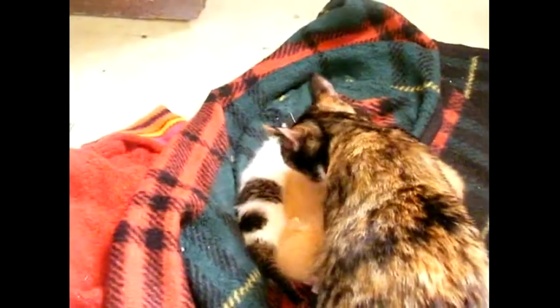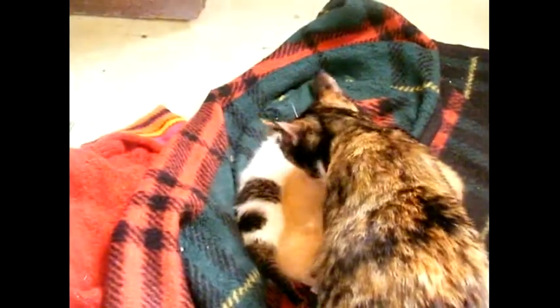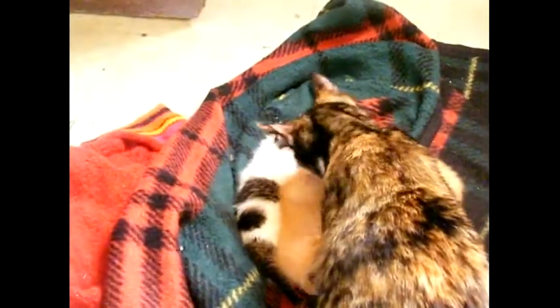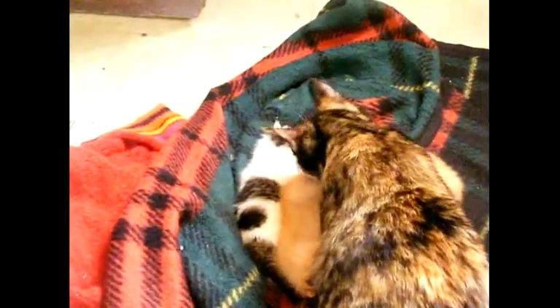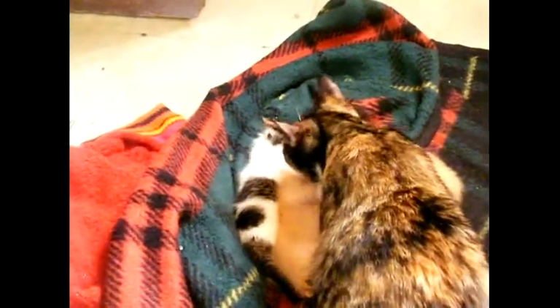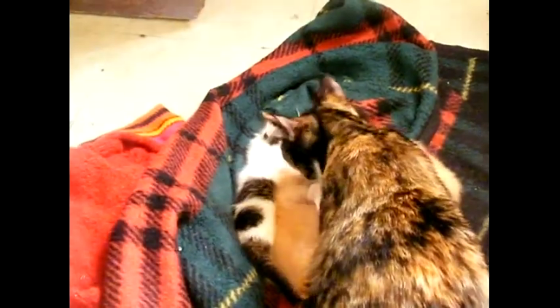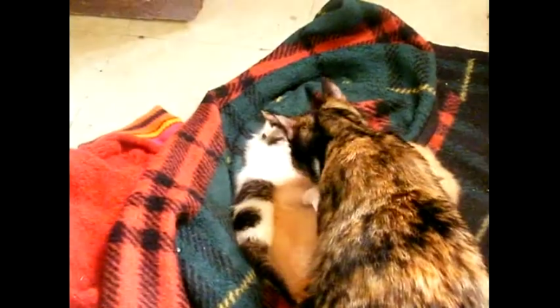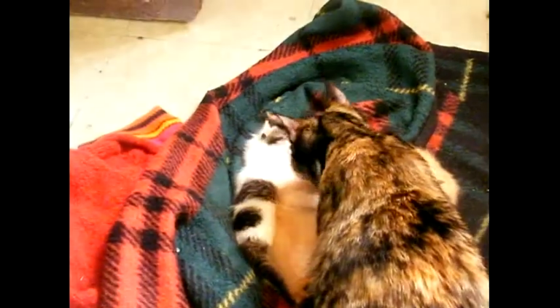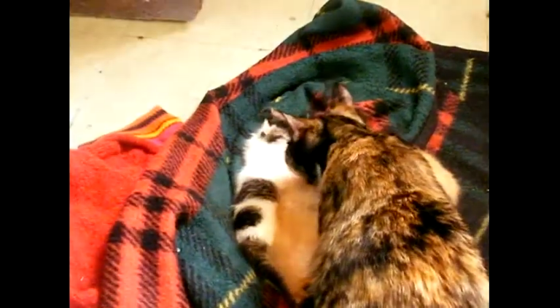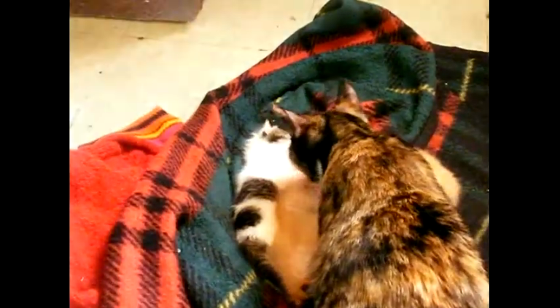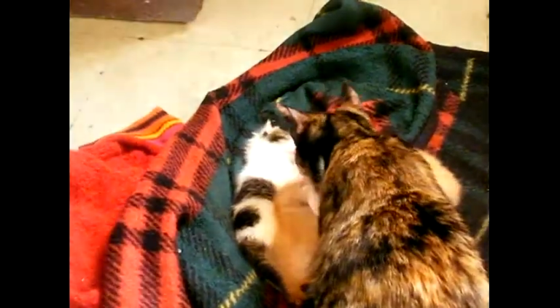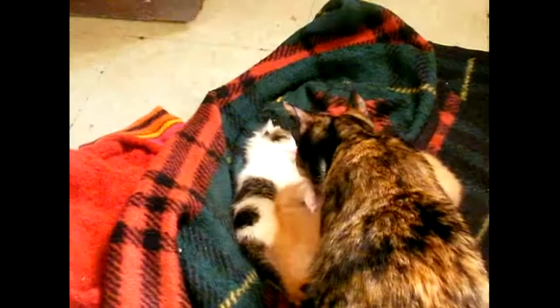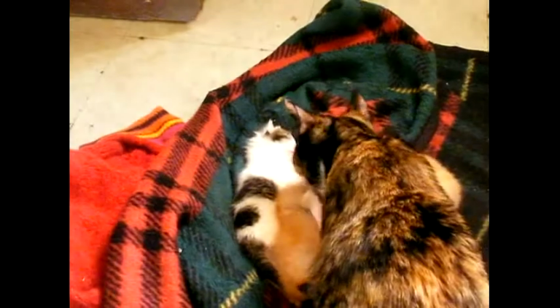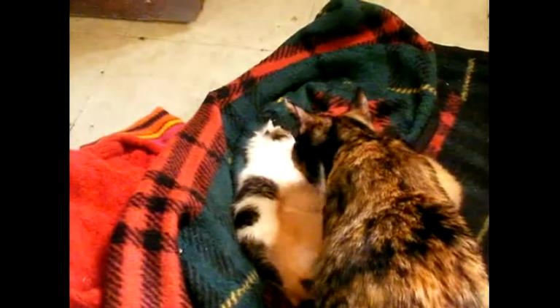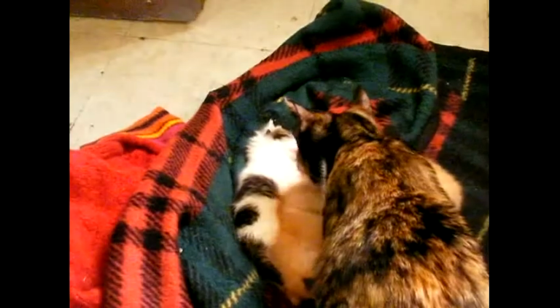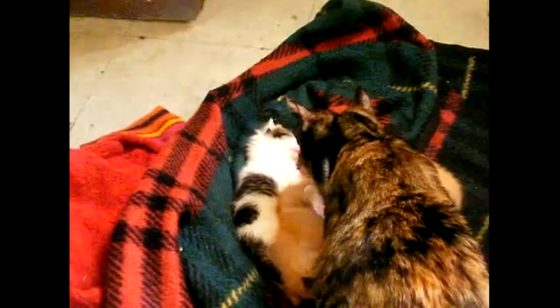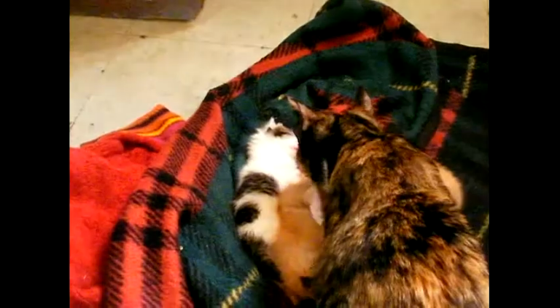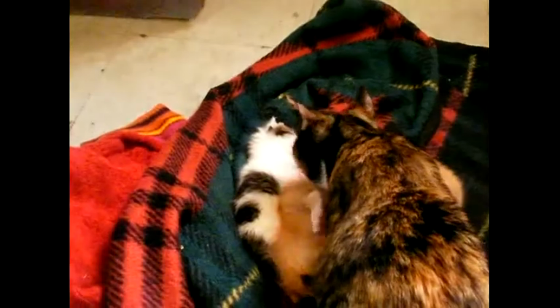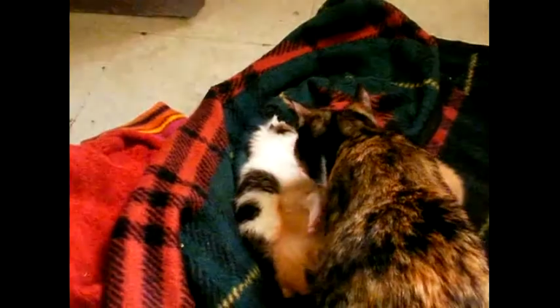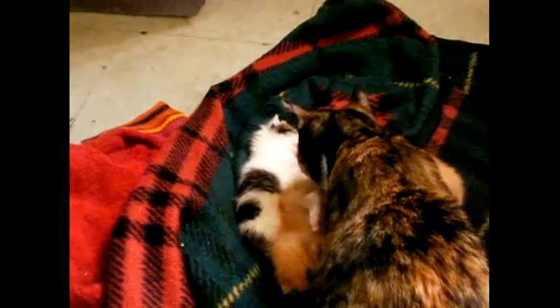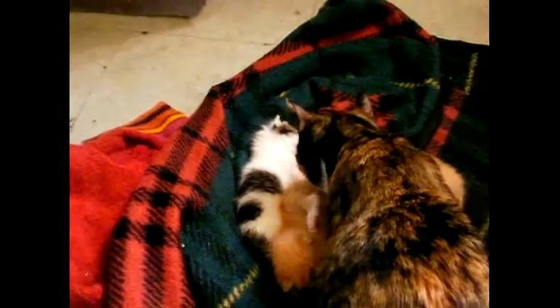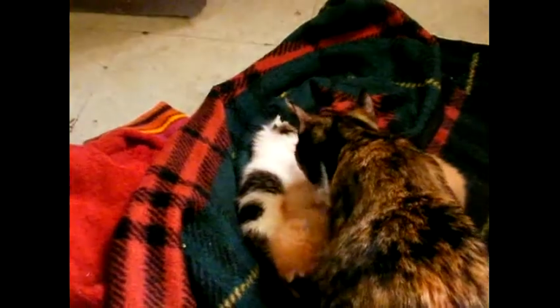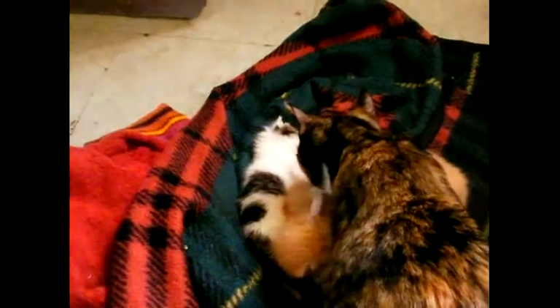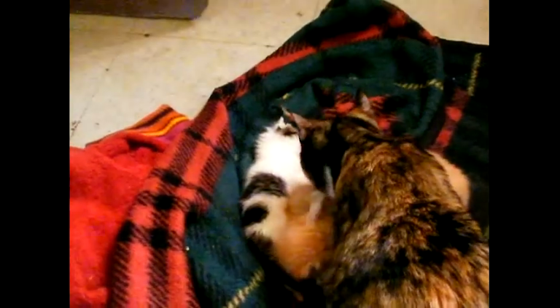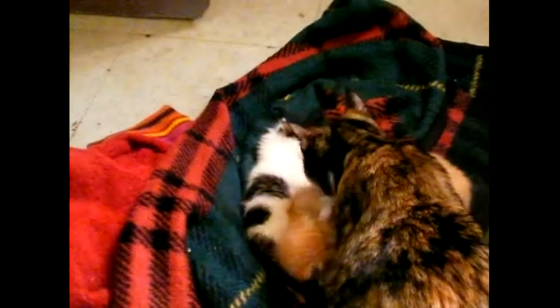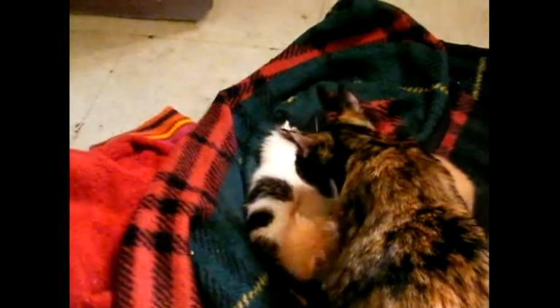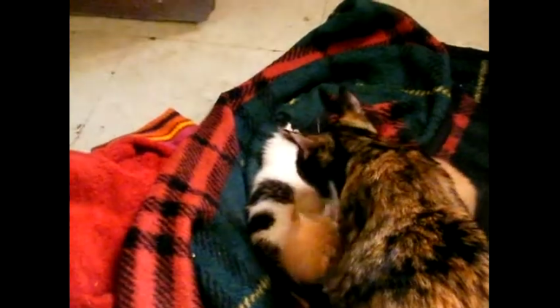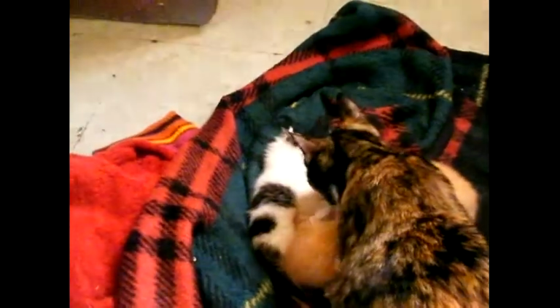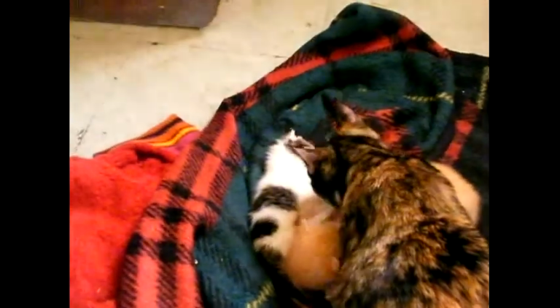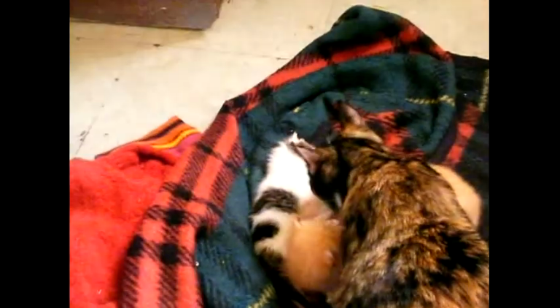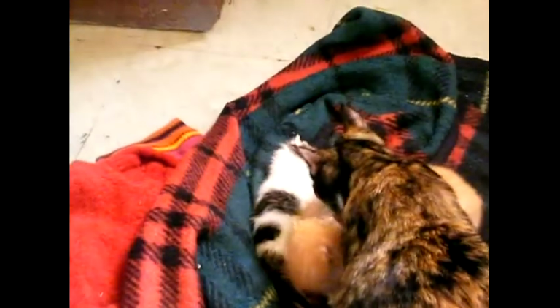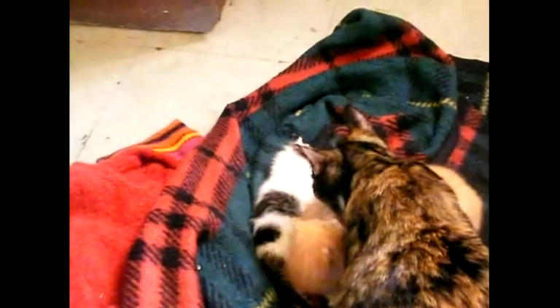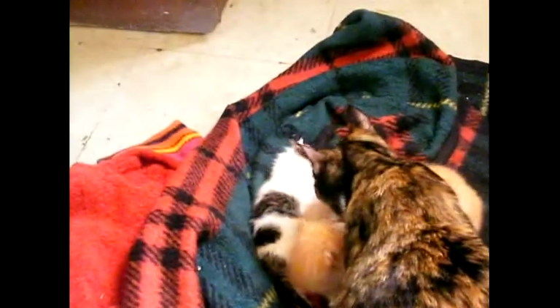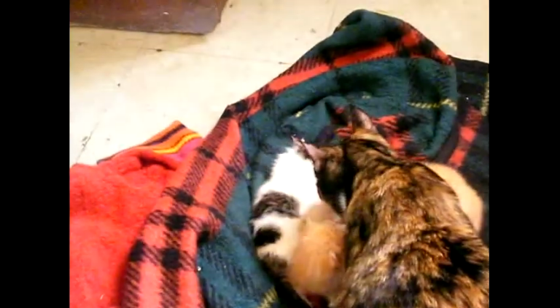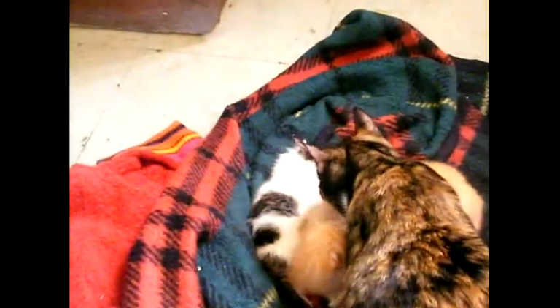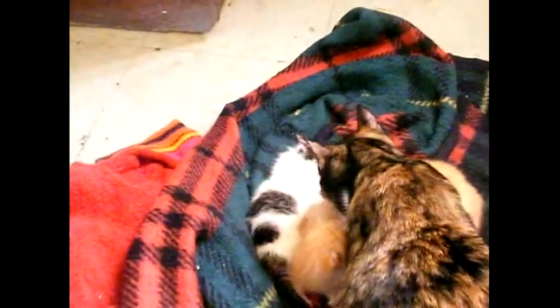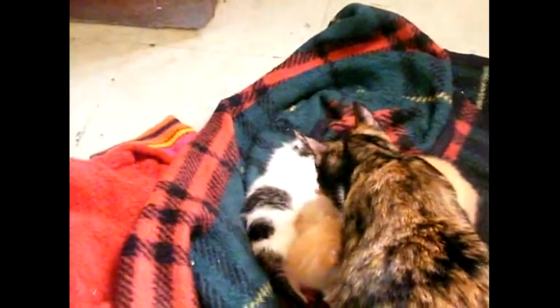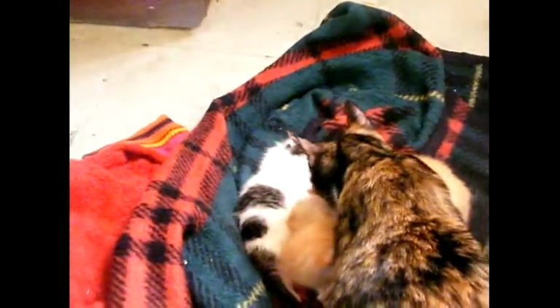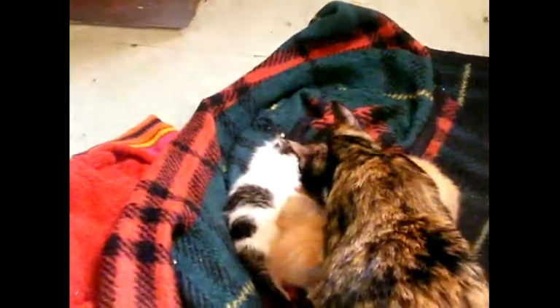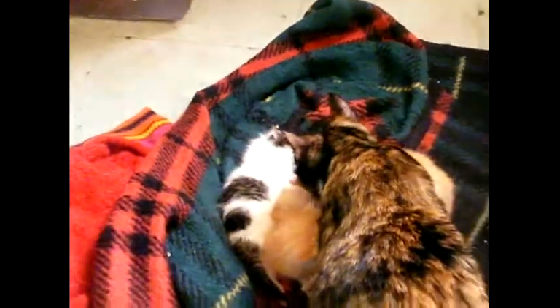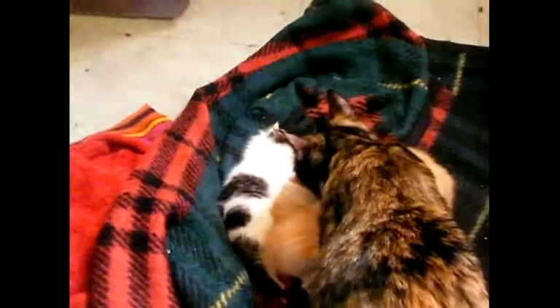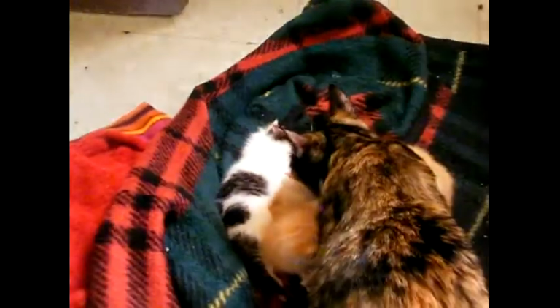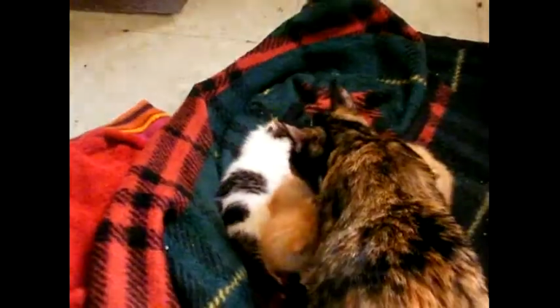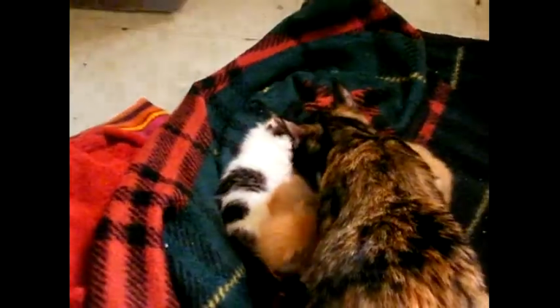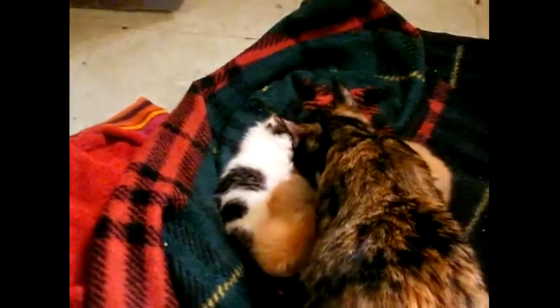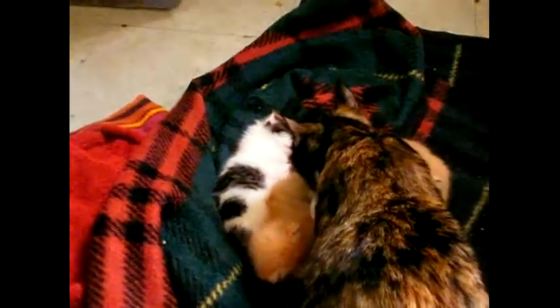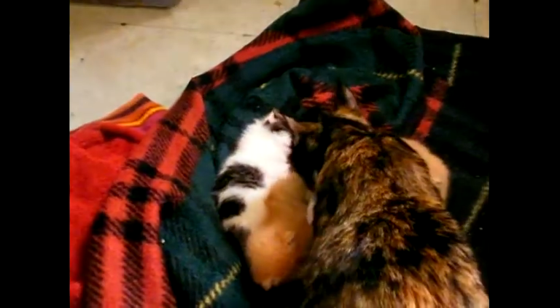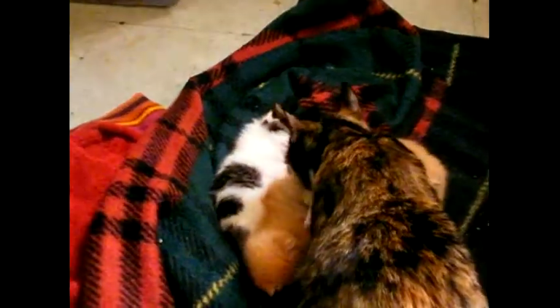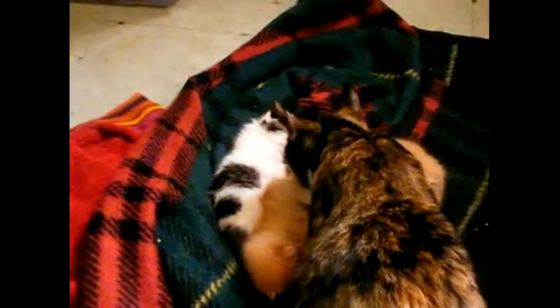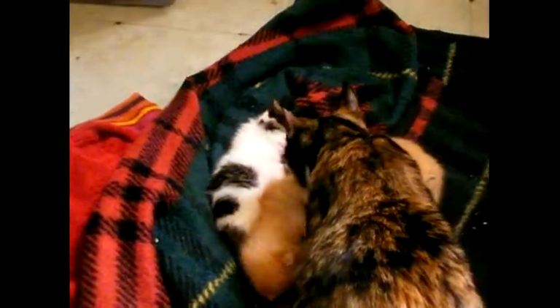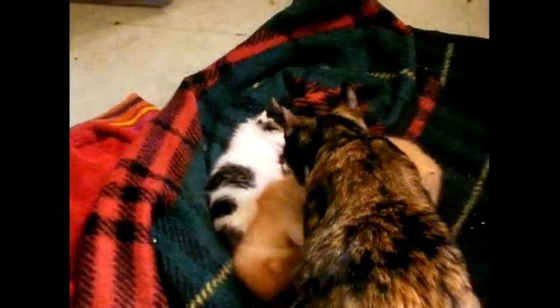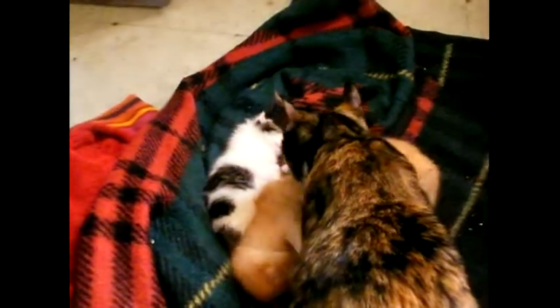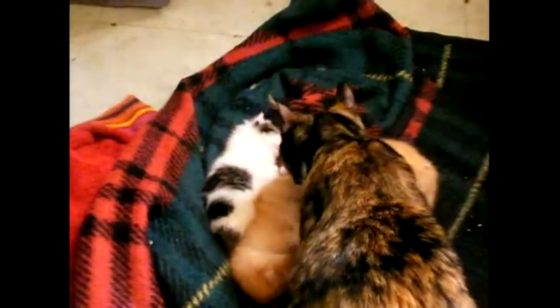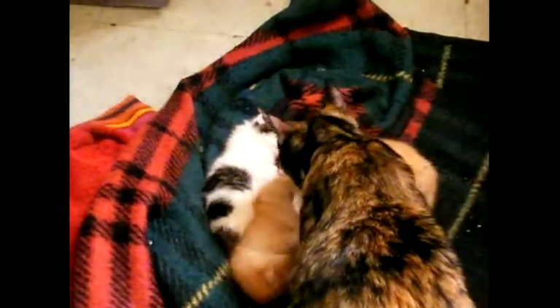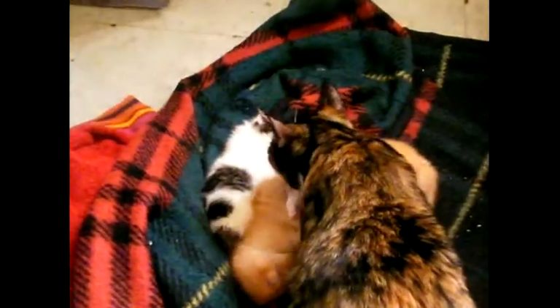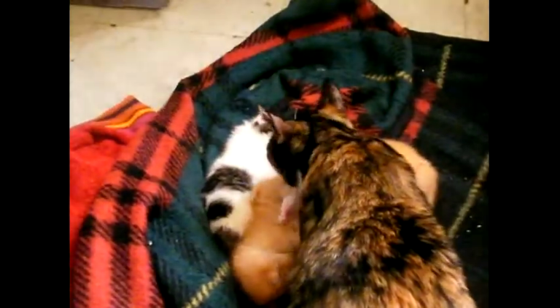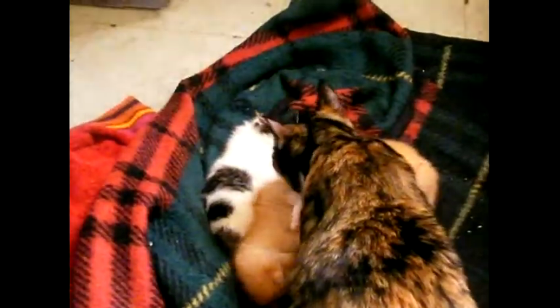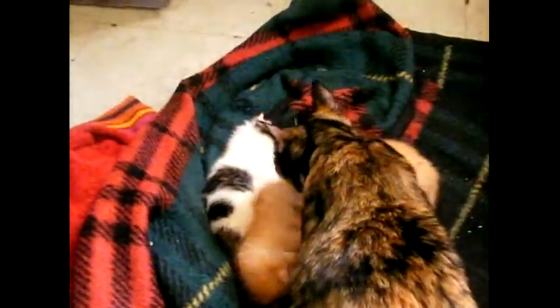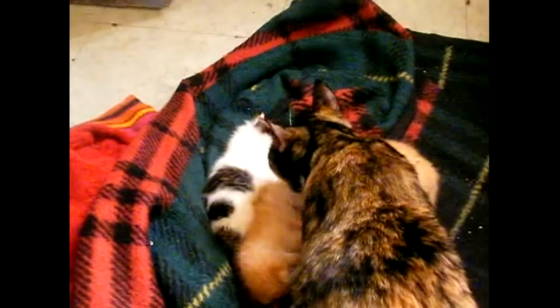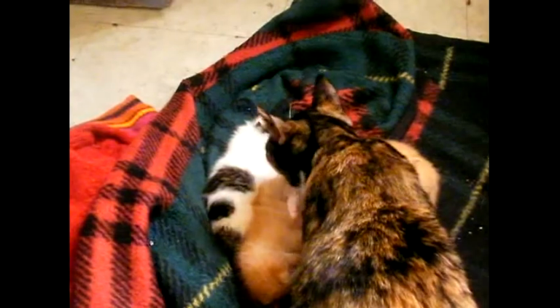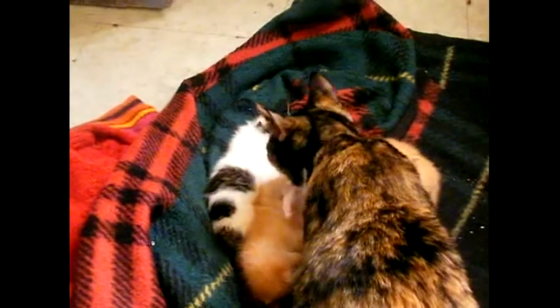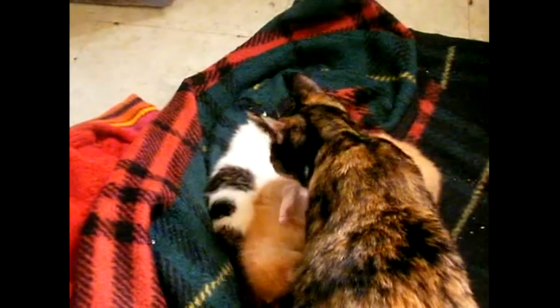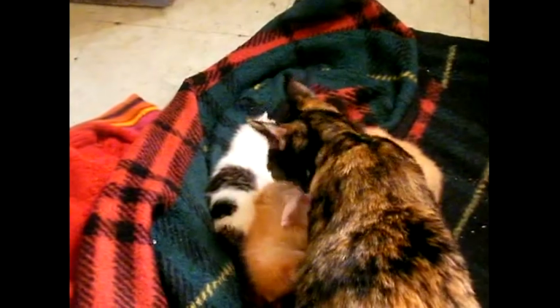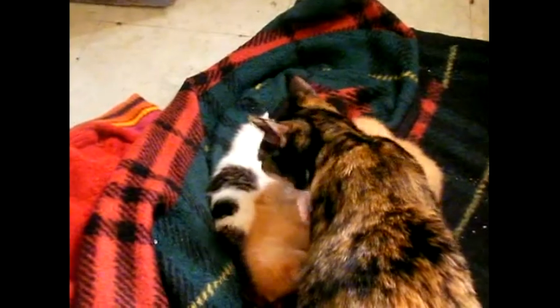There are three orange tabby kitties, and as you see on the left, there's one kitty of black and white — mainly white.